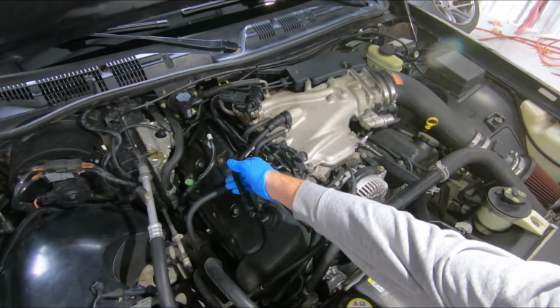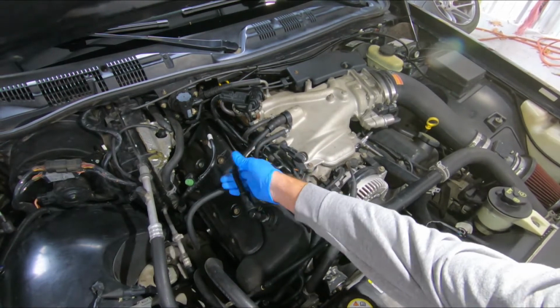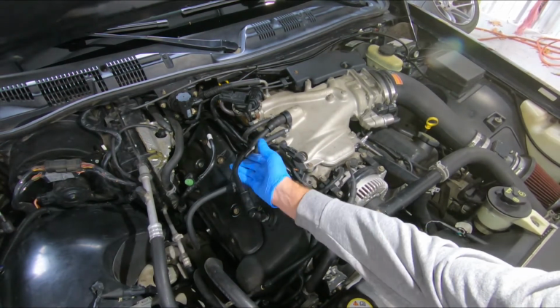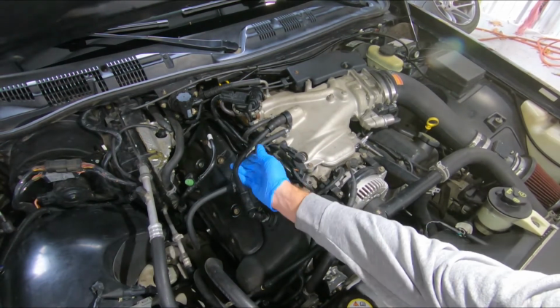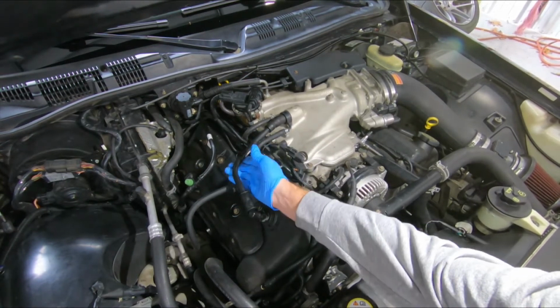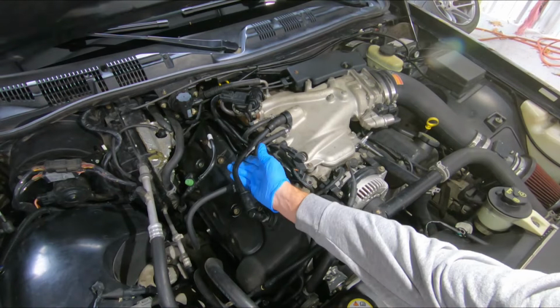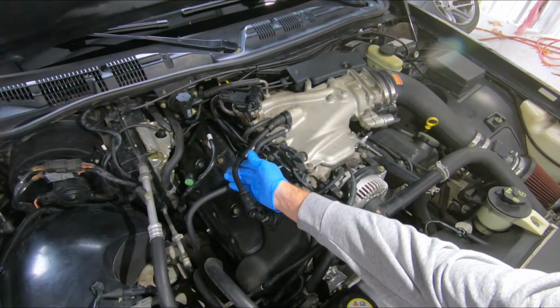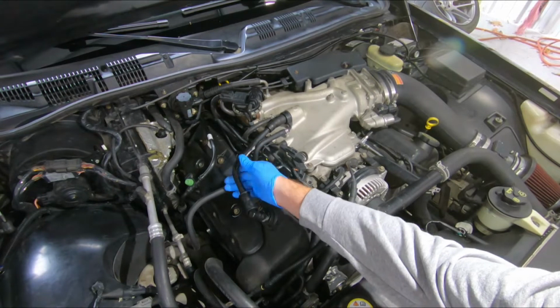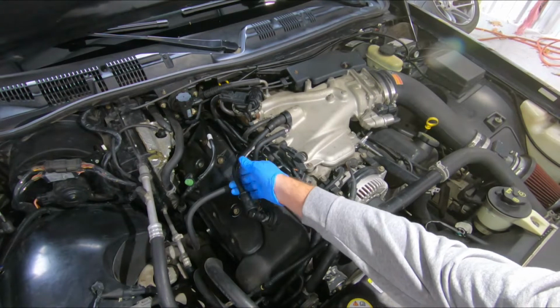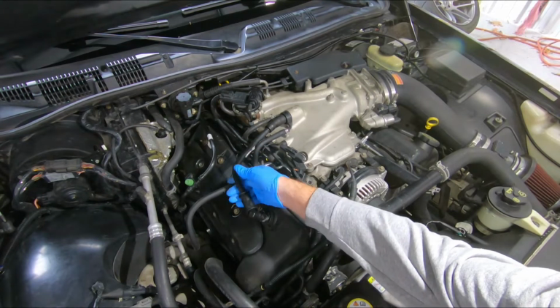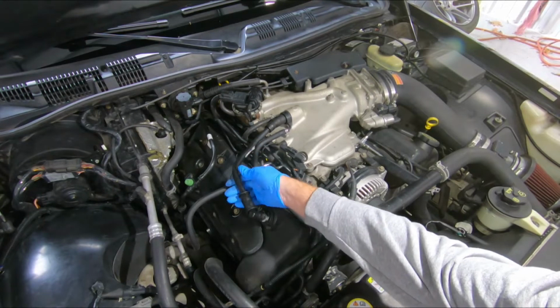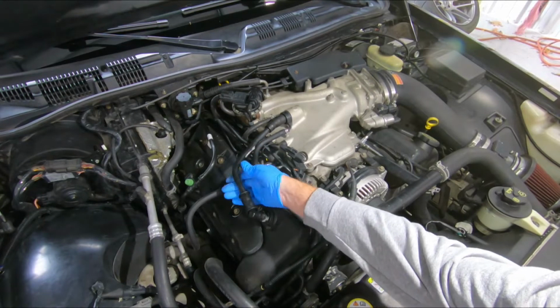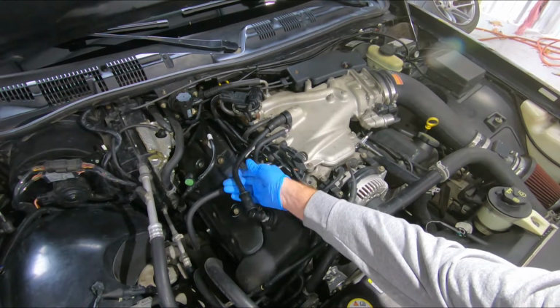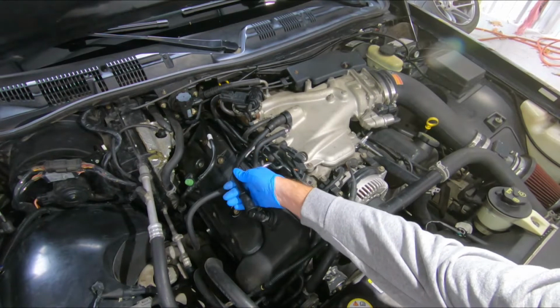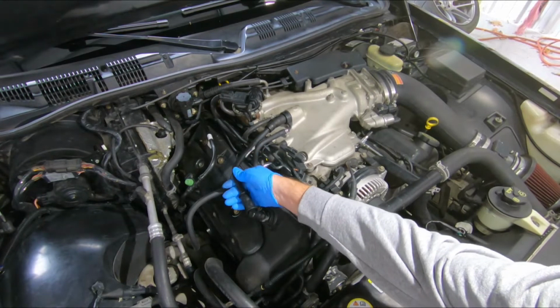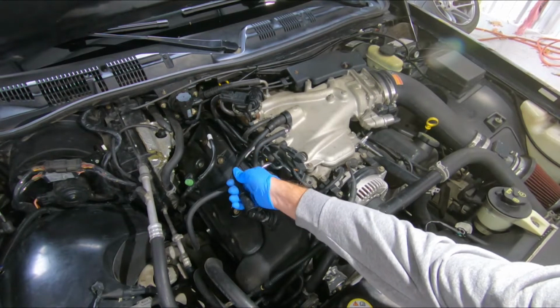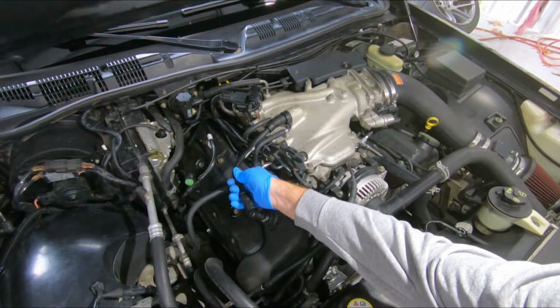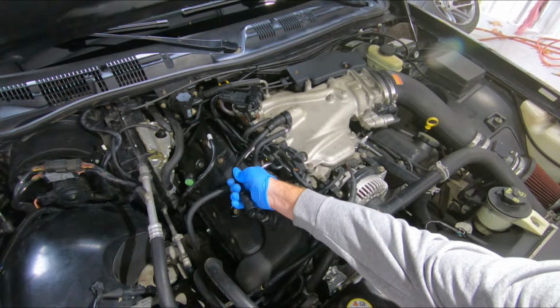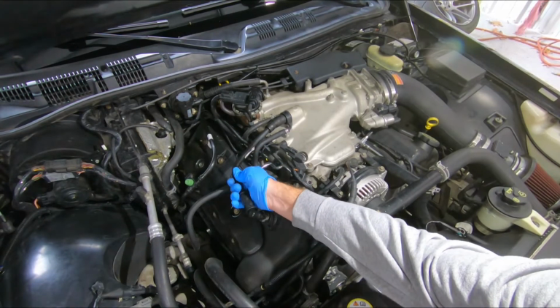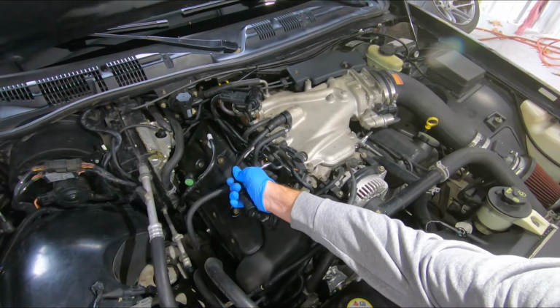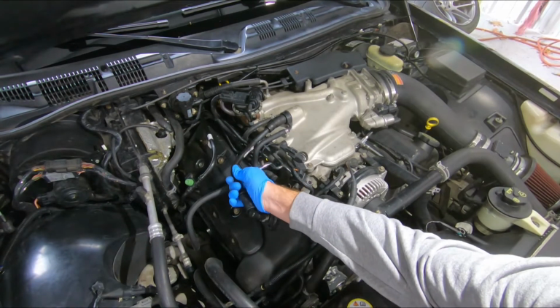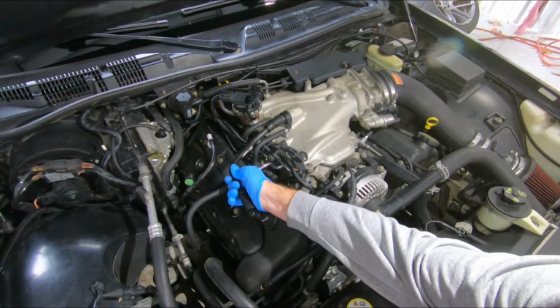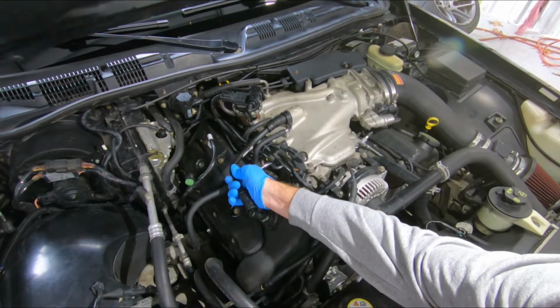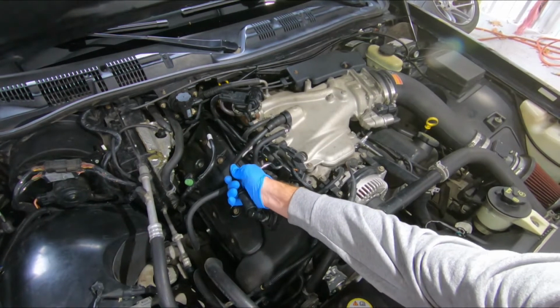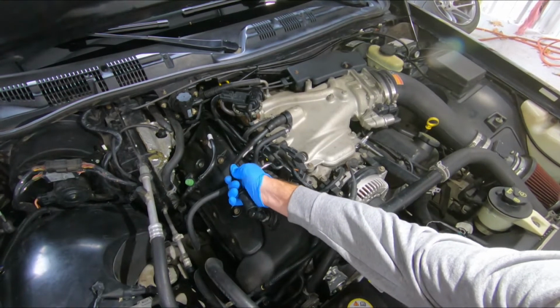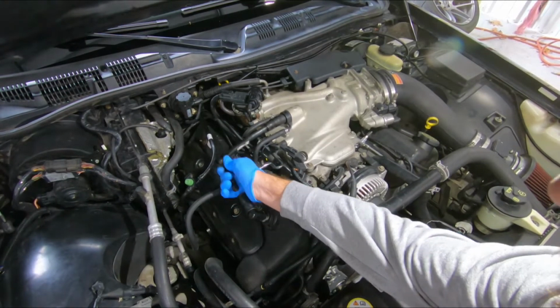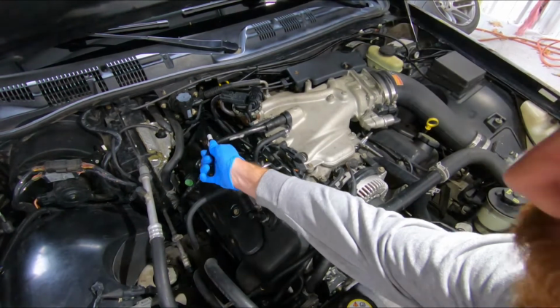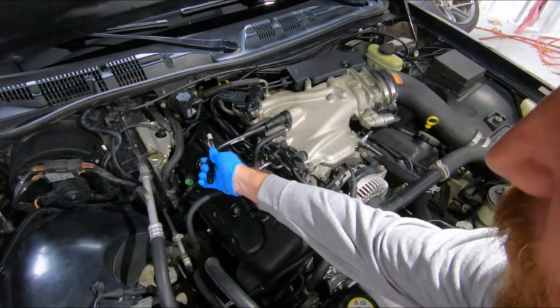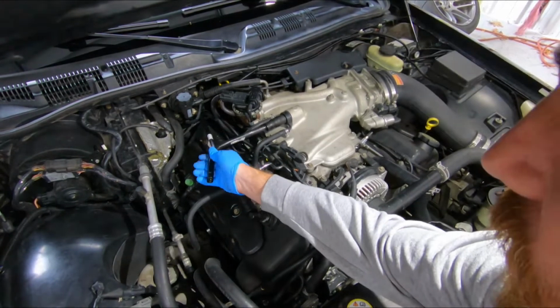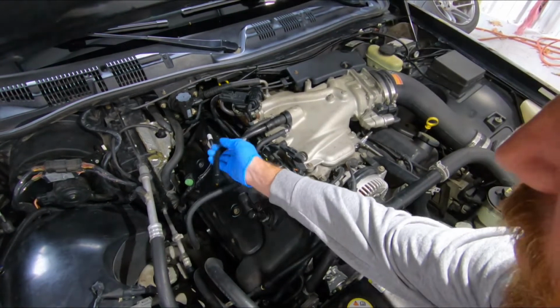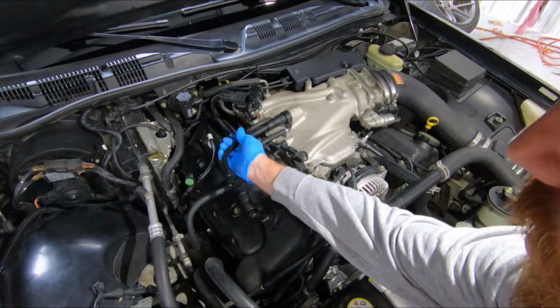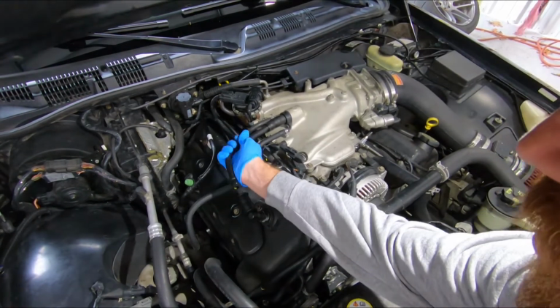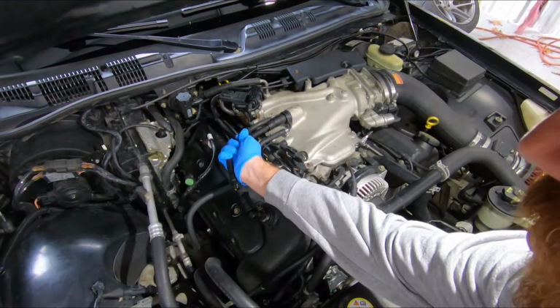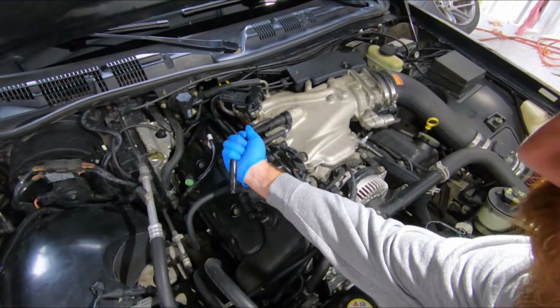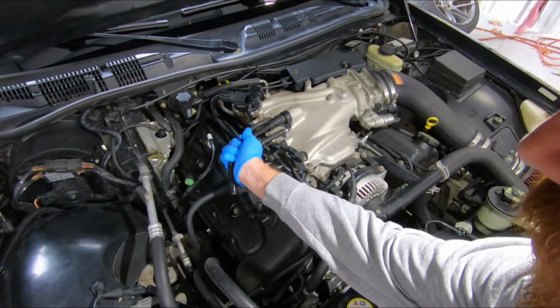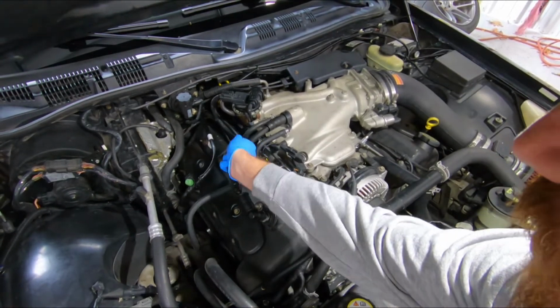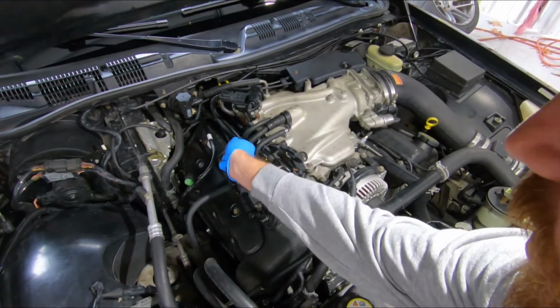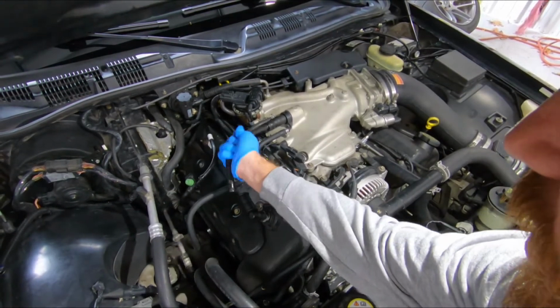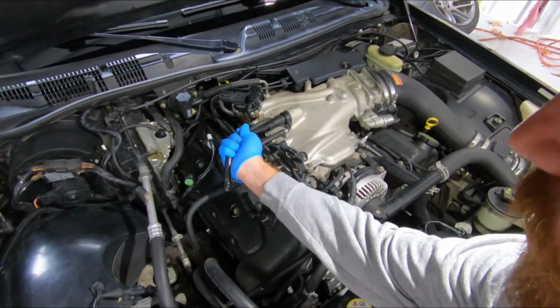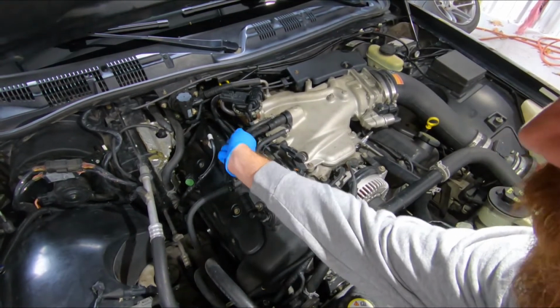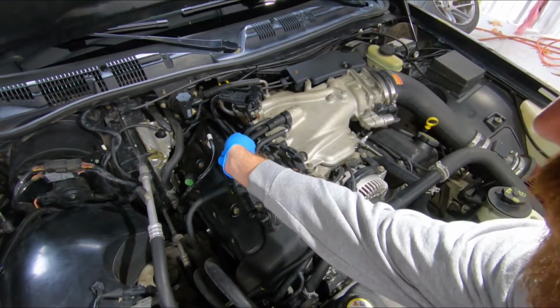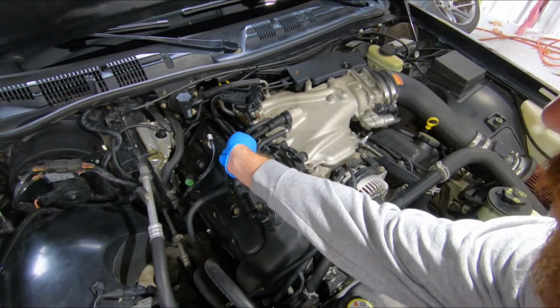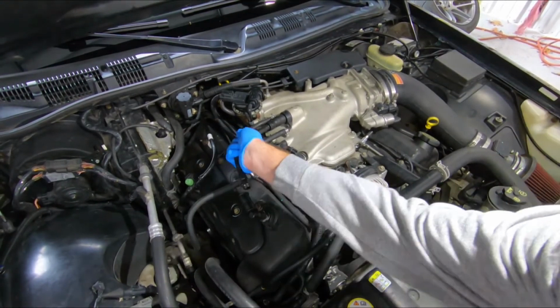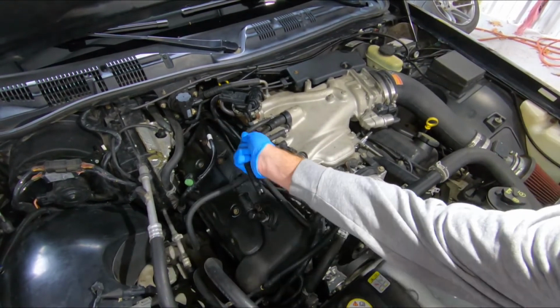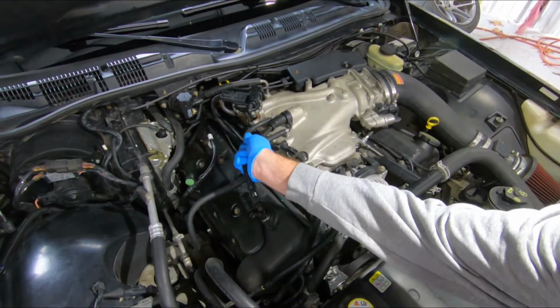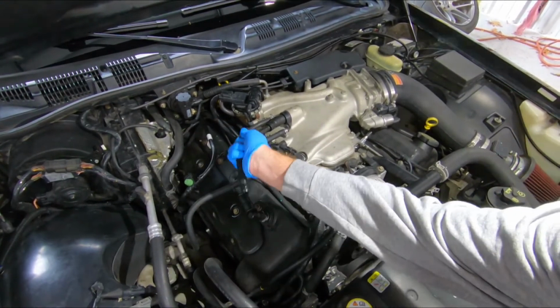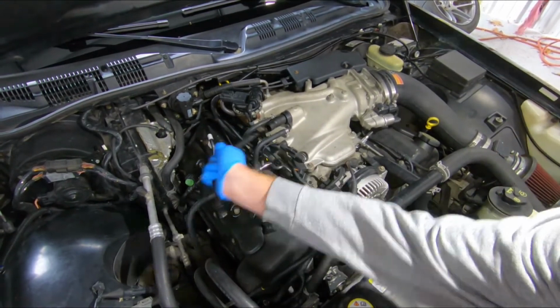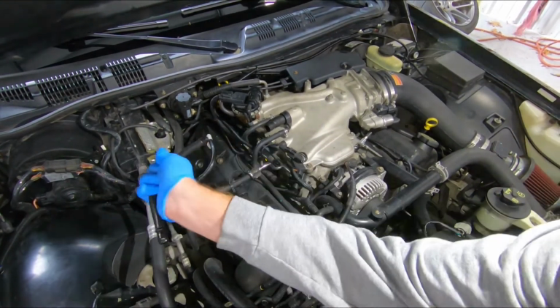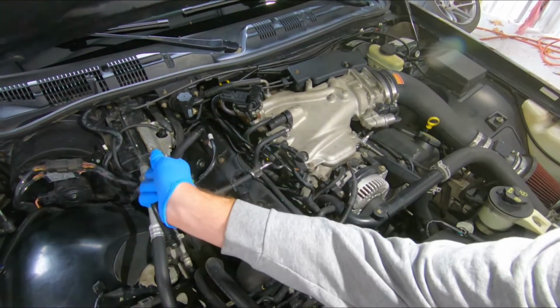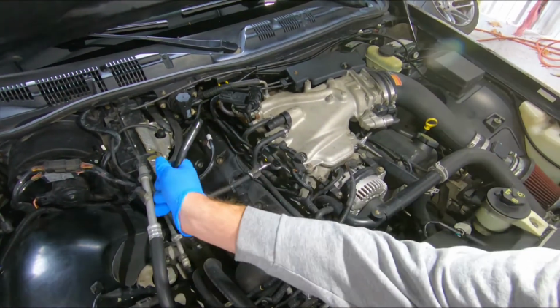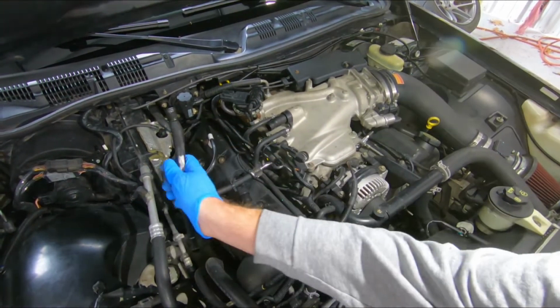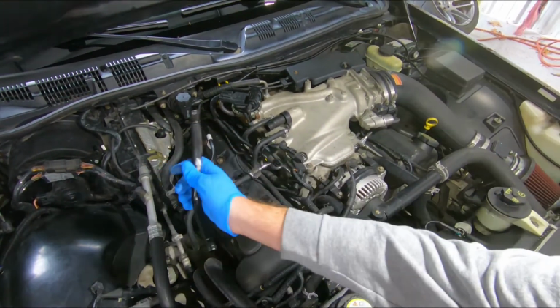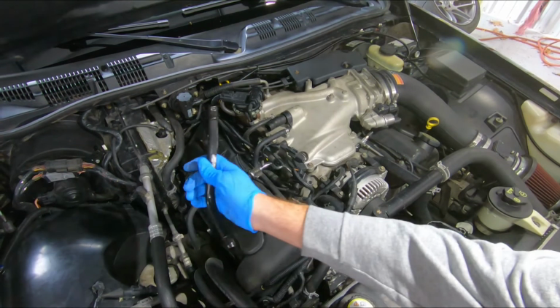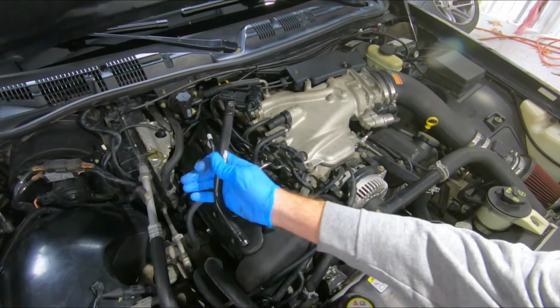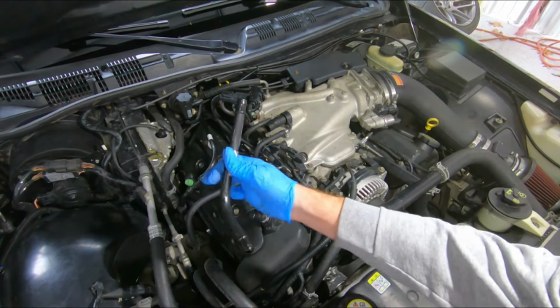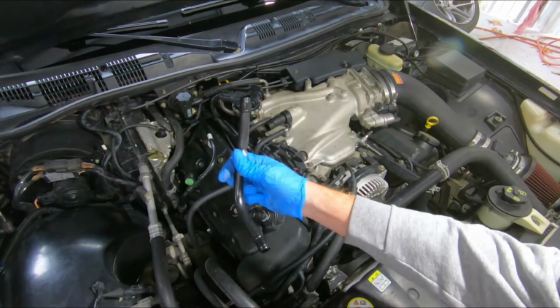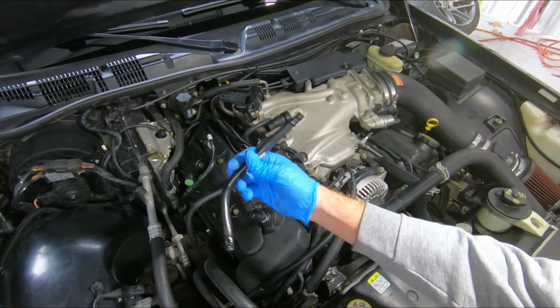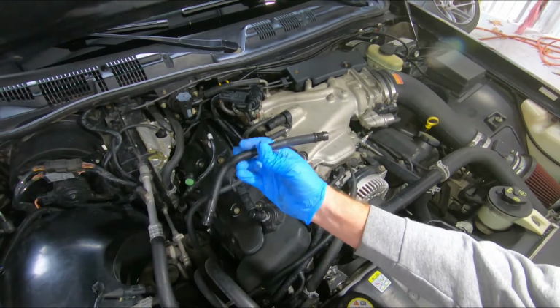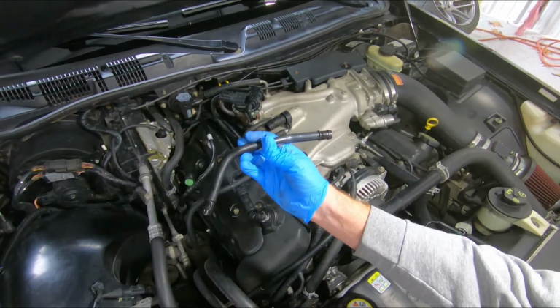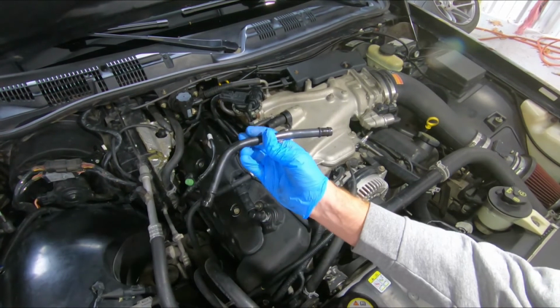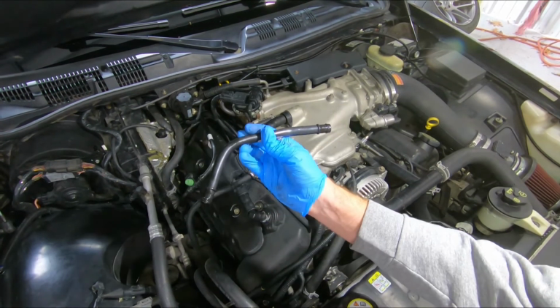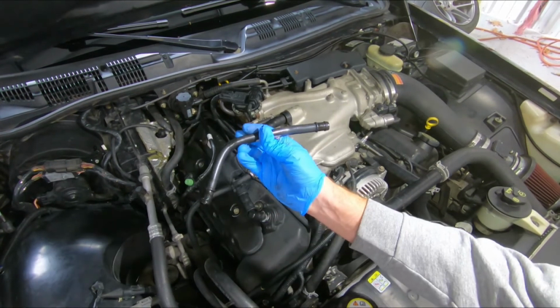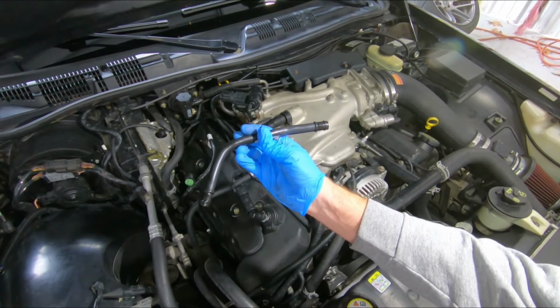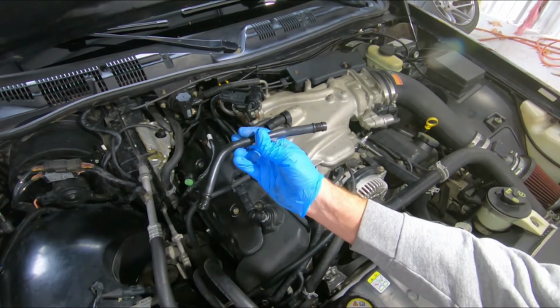This hose has already been out, so it's going to be pretty easy to remove. You just pull it right out, twist, and remove.